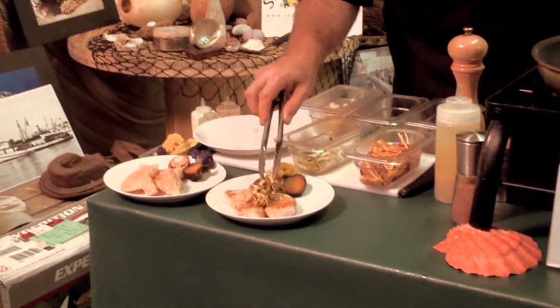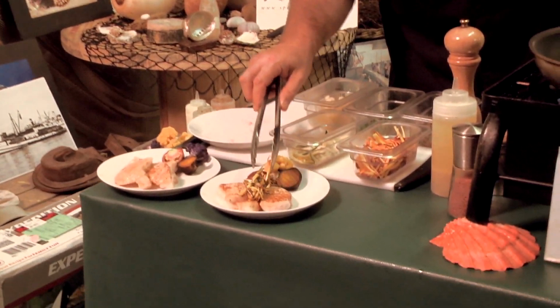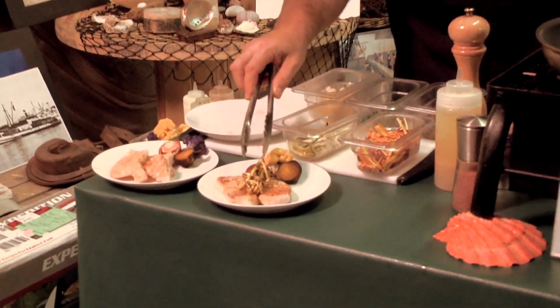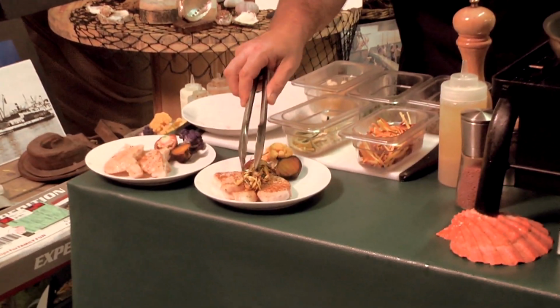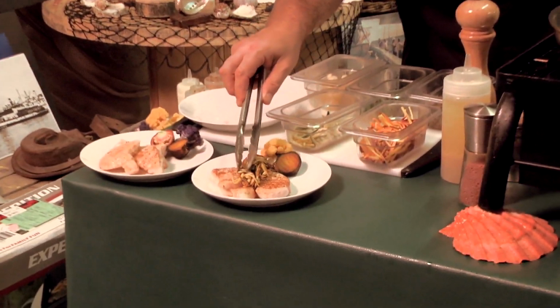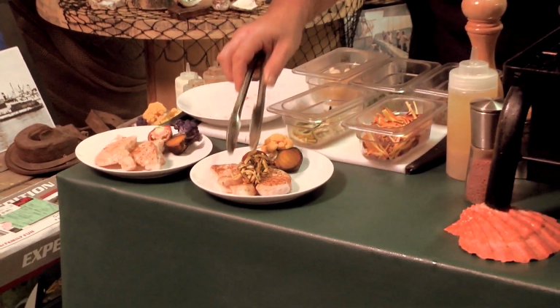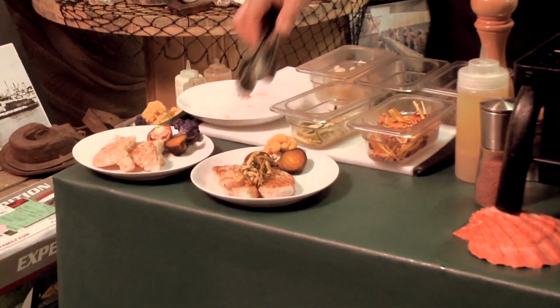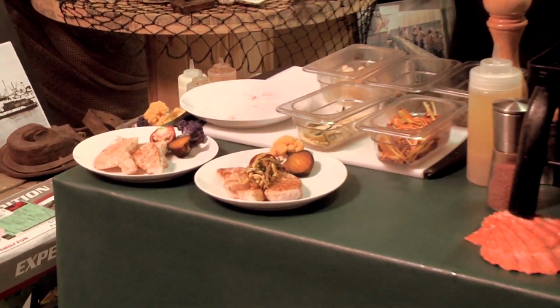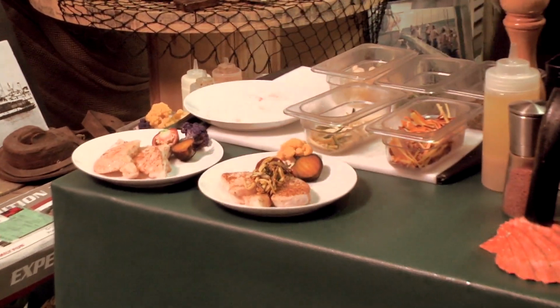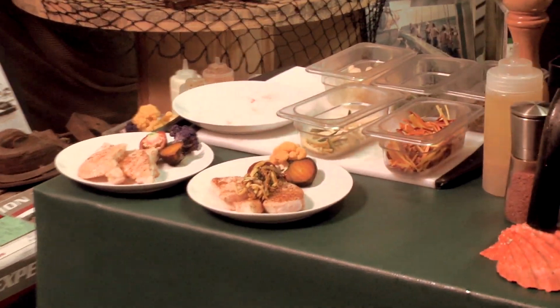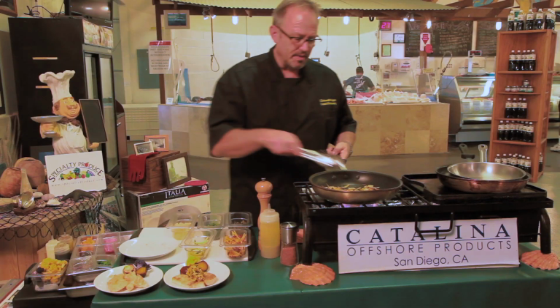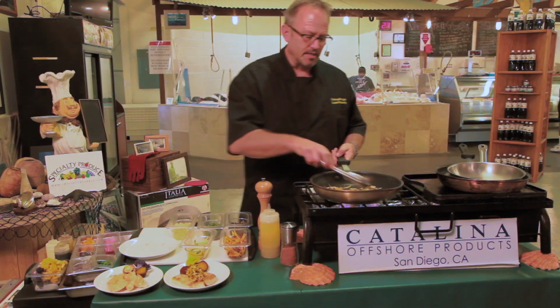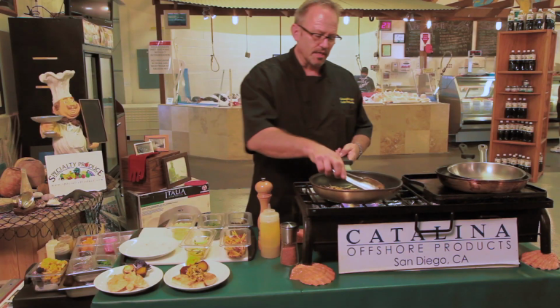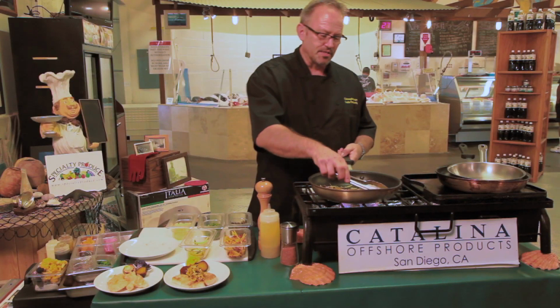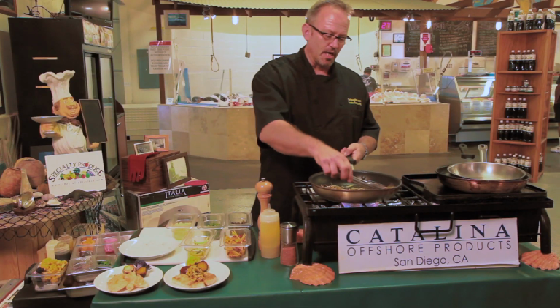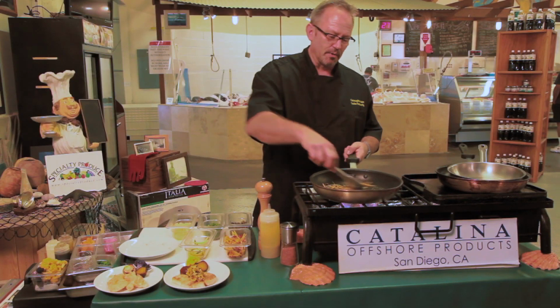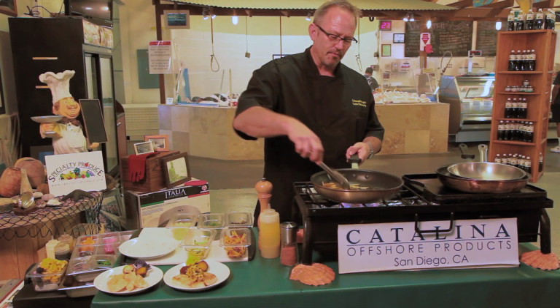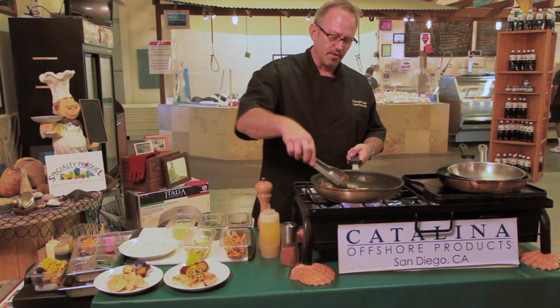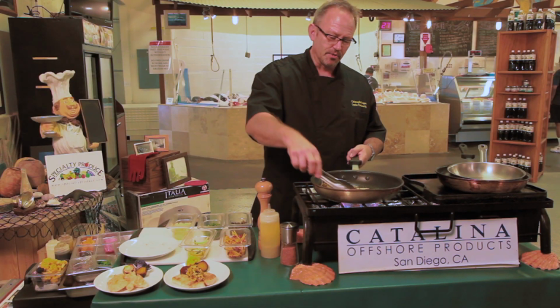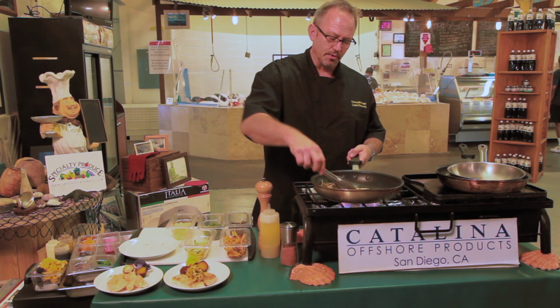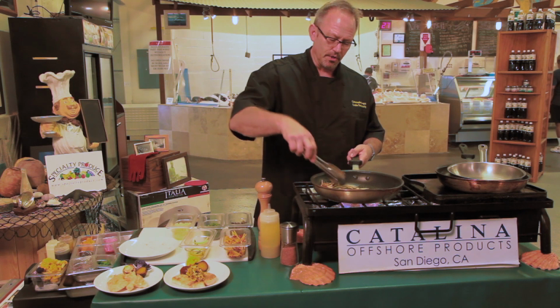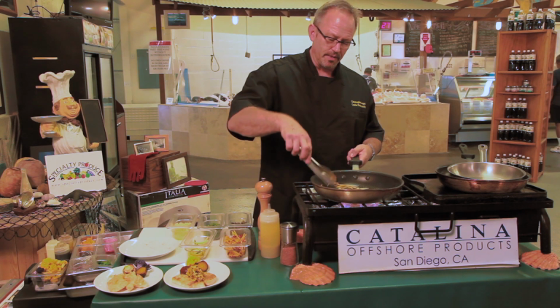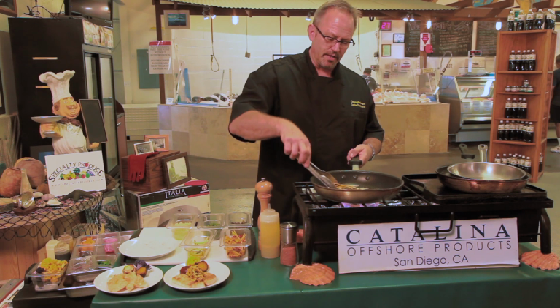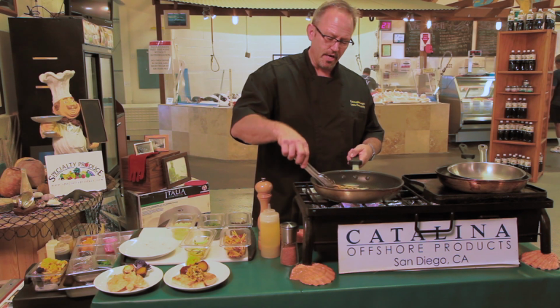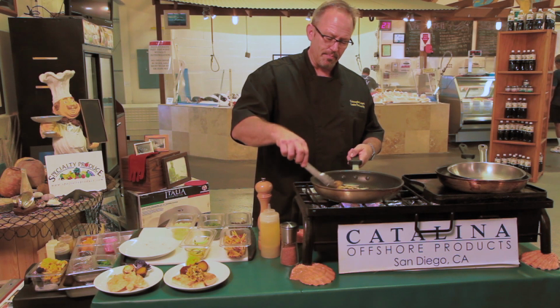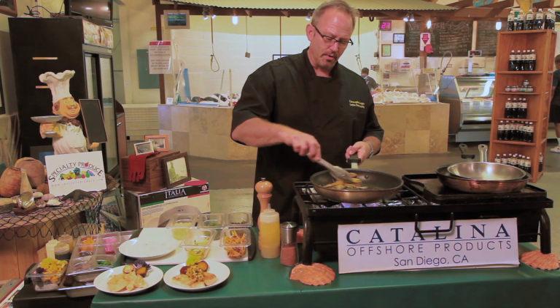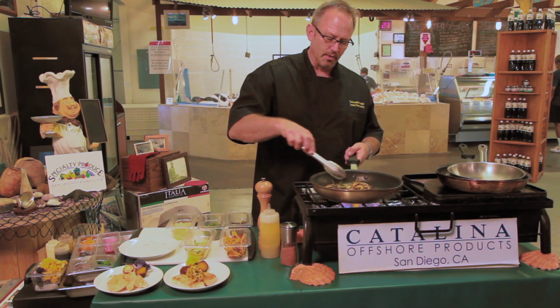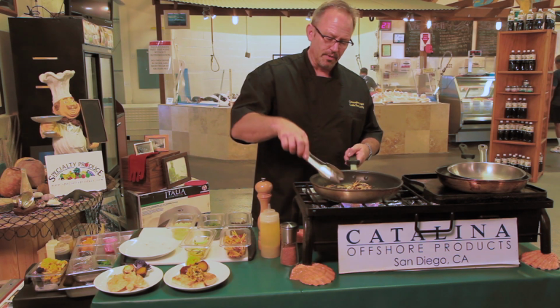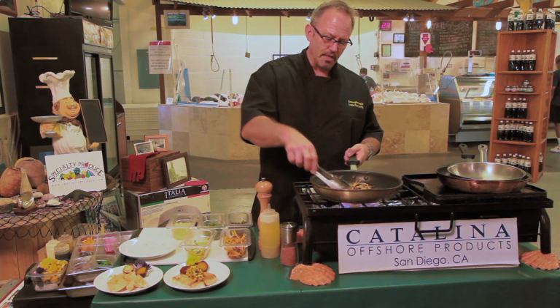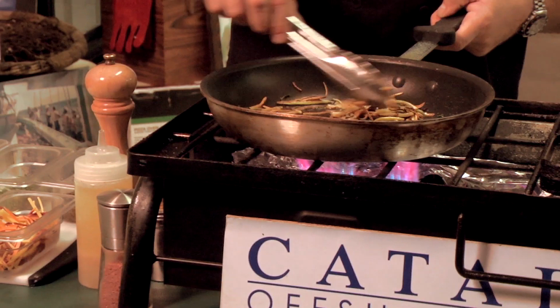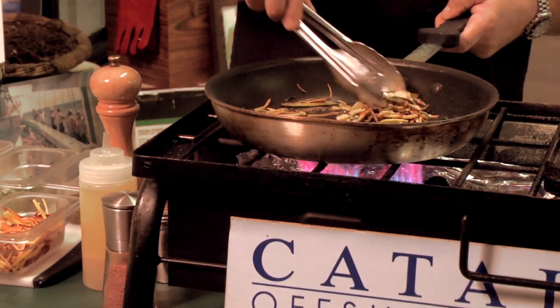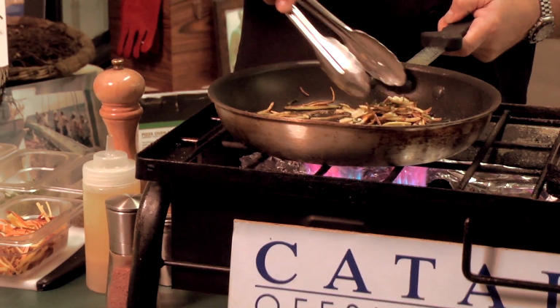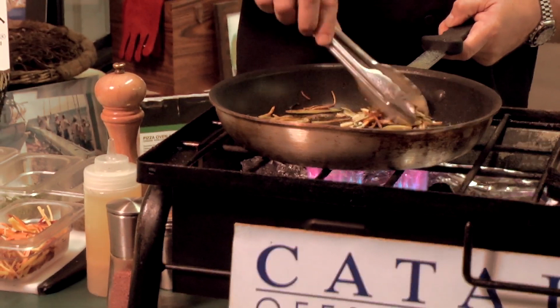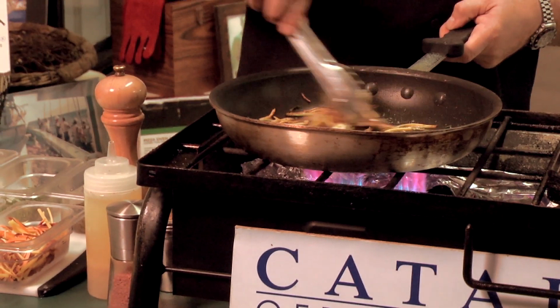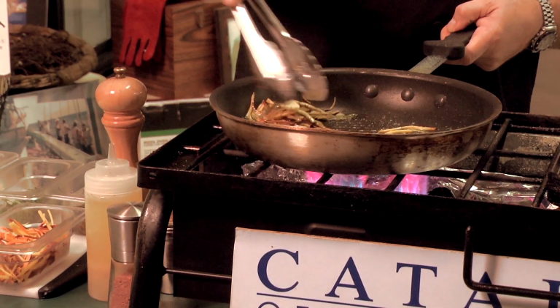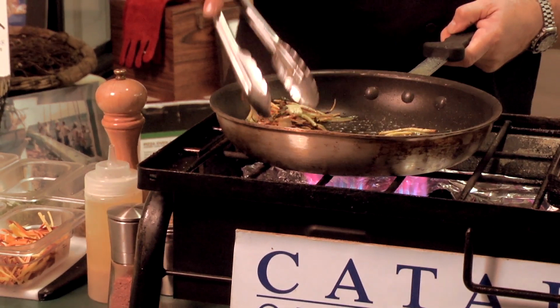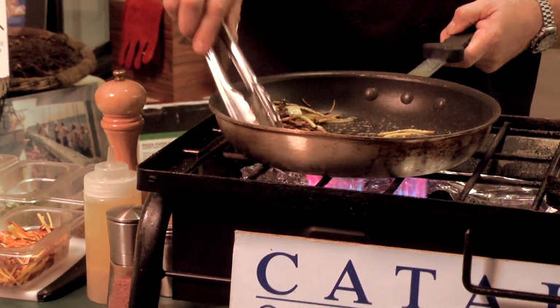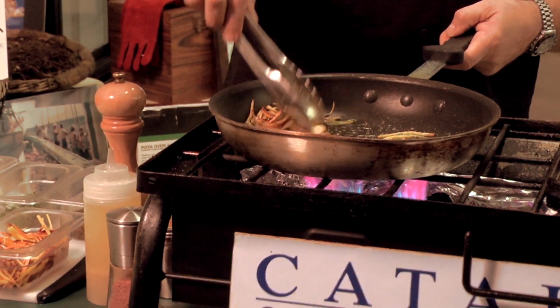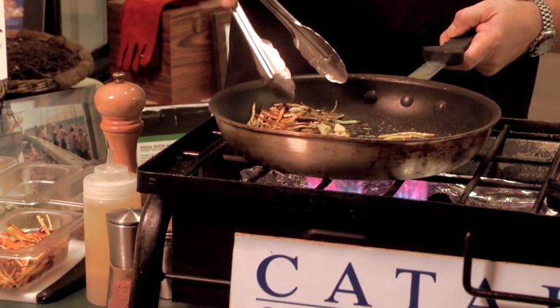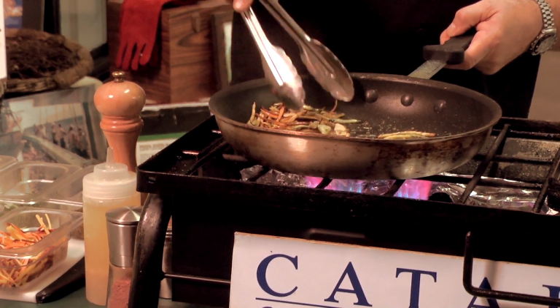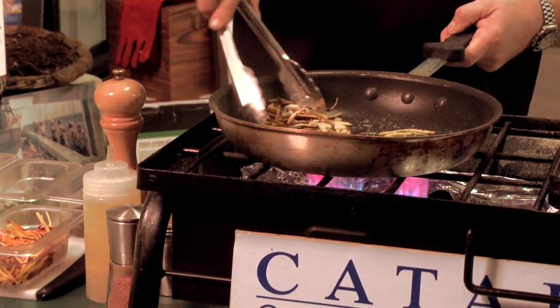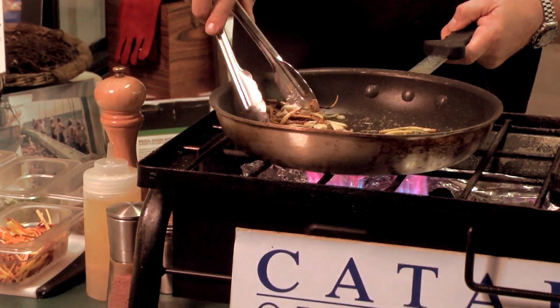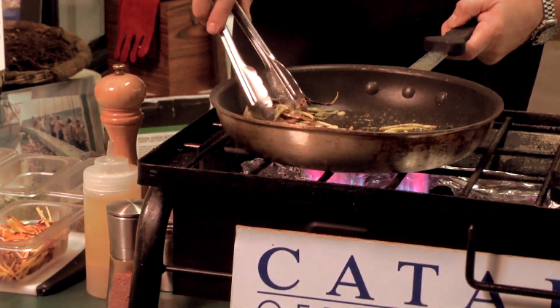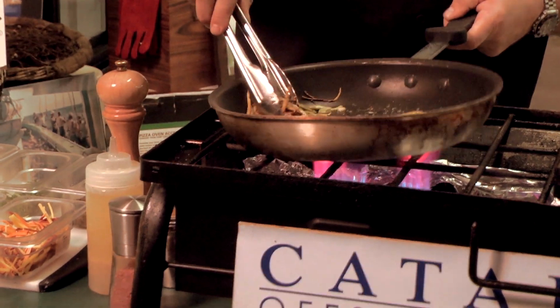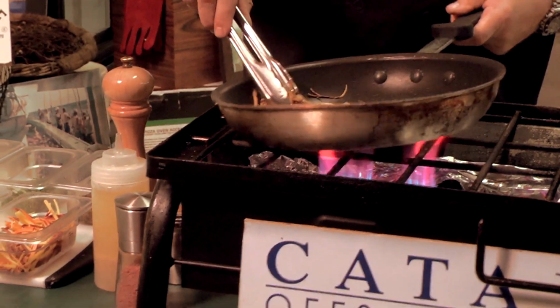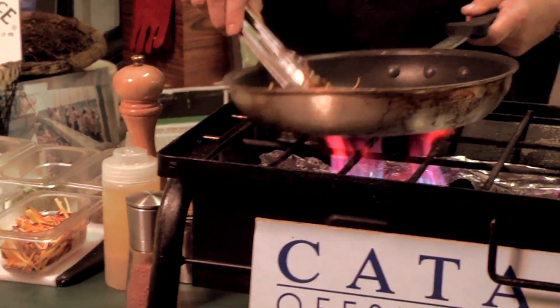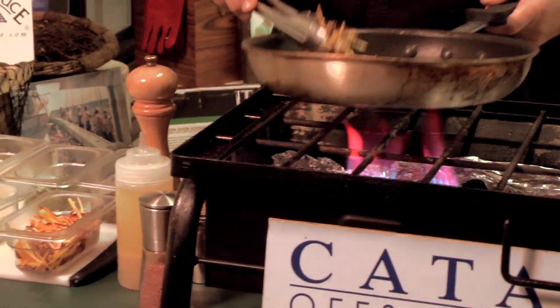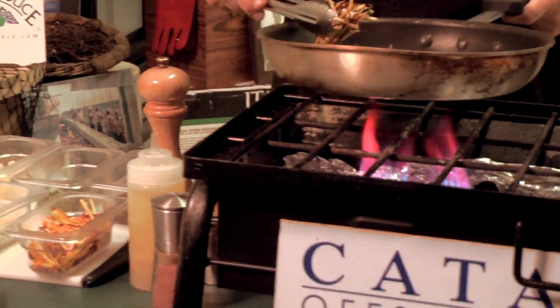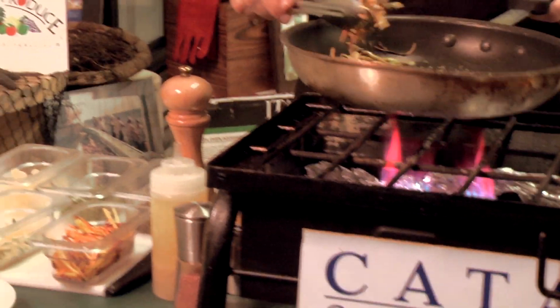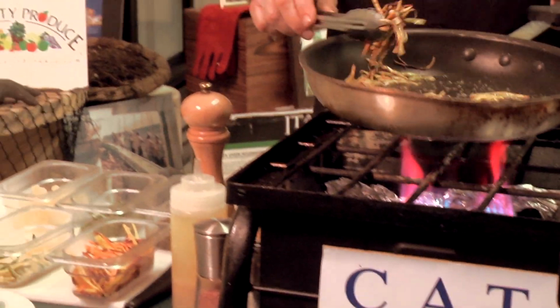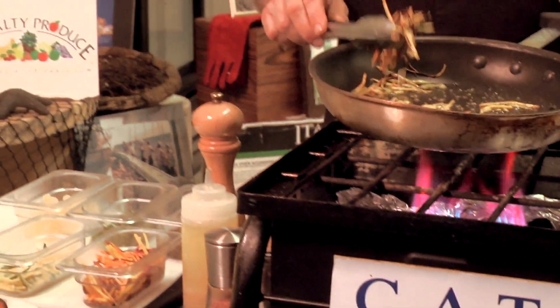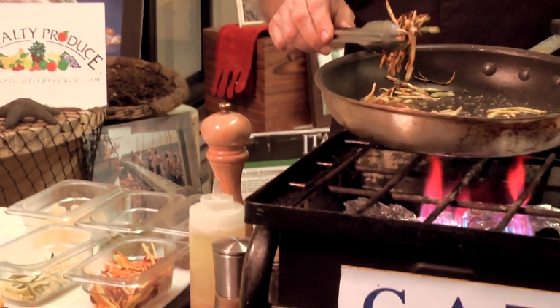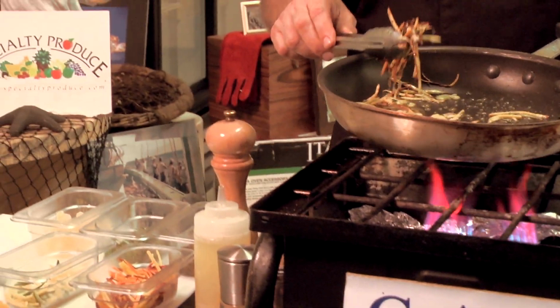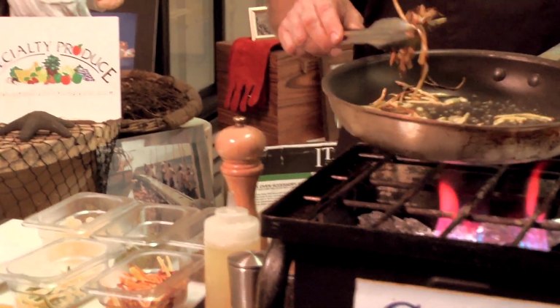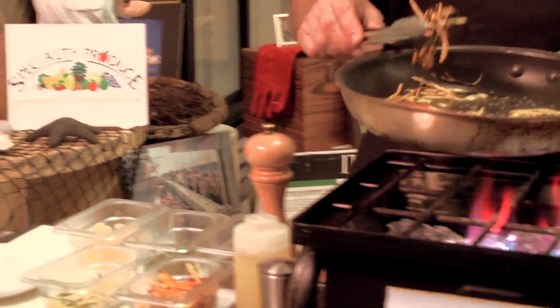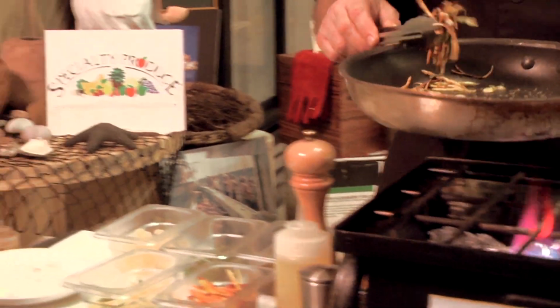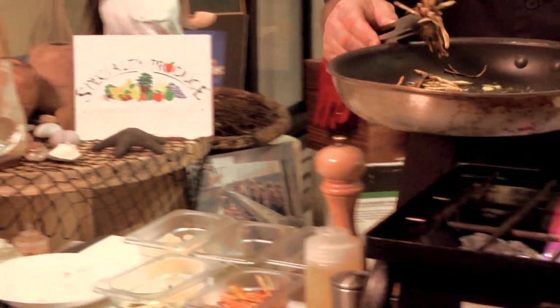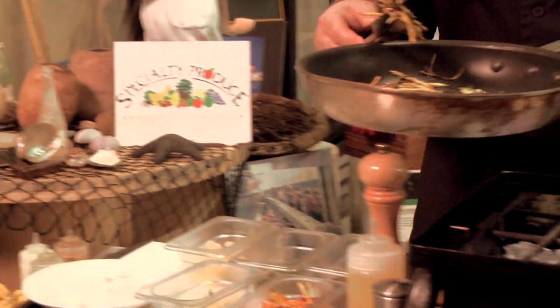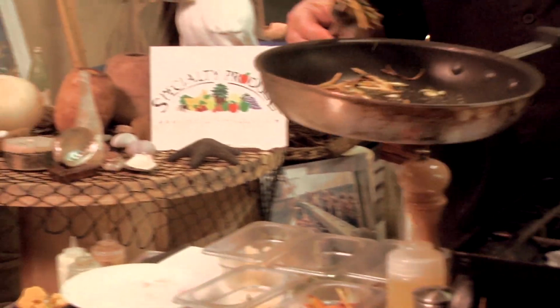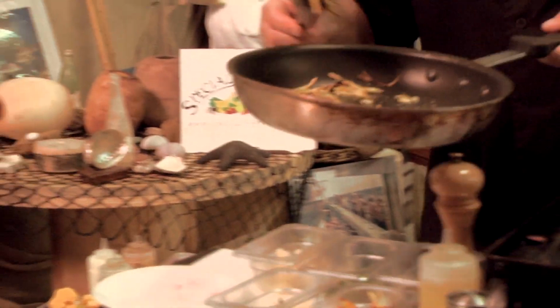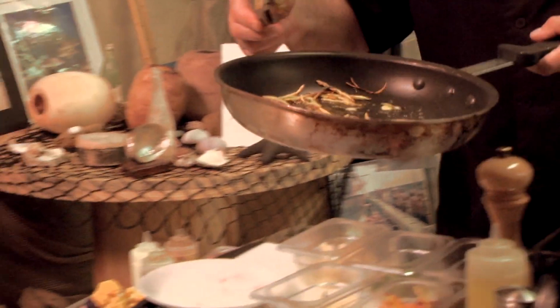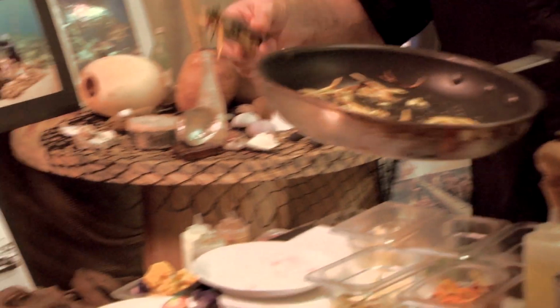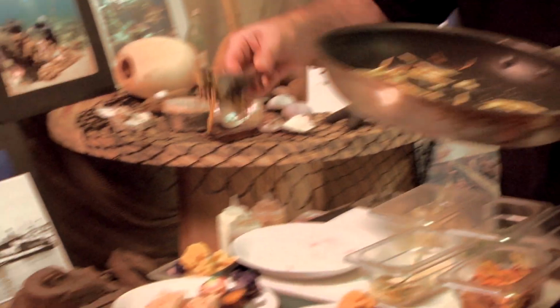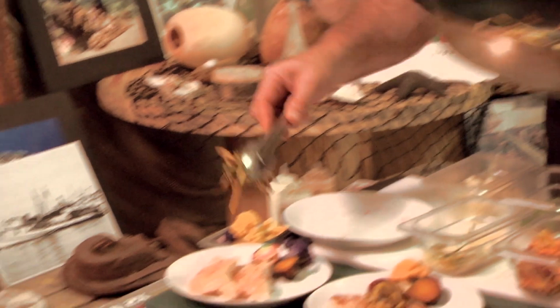We're going to put that on top, and I'm going to finish it with a little bit of caper, a little bit of lemon vinaigrette, and that's going to be on top of the grouper as well.